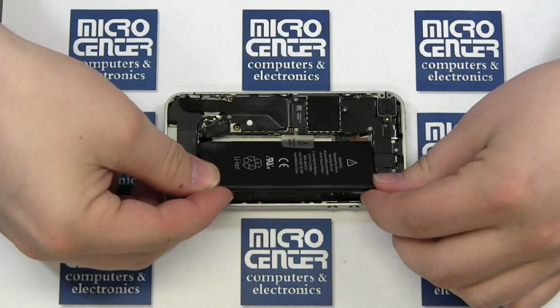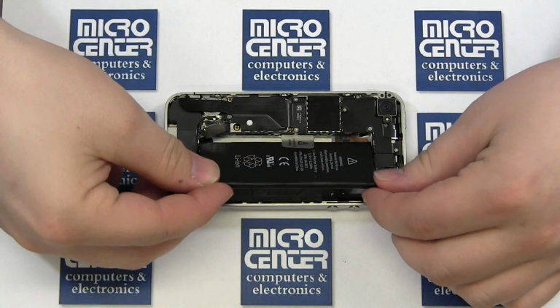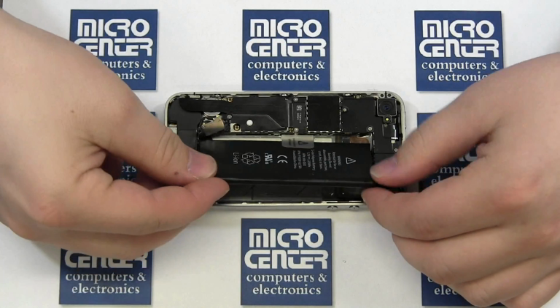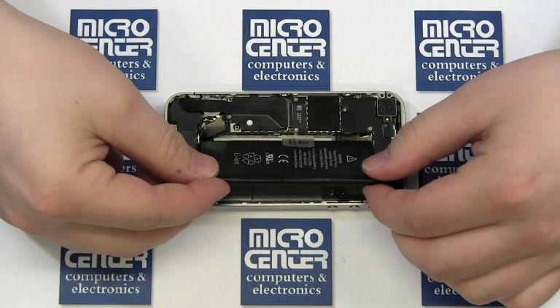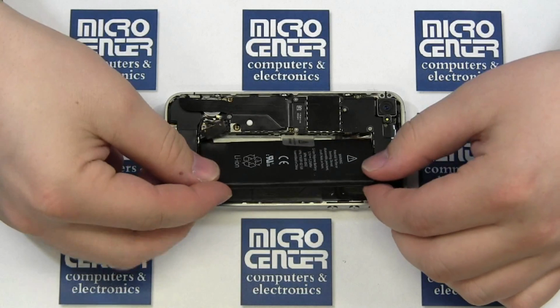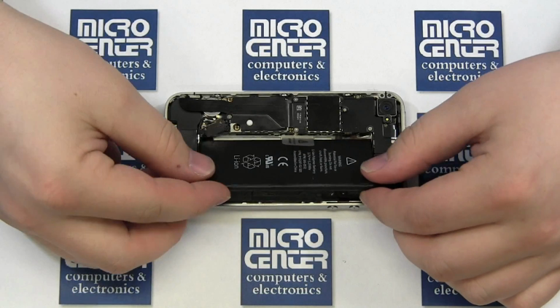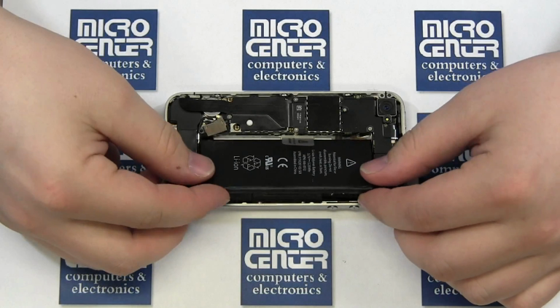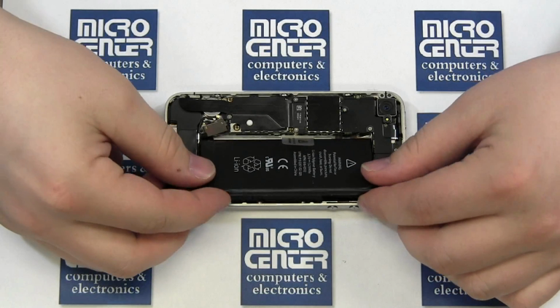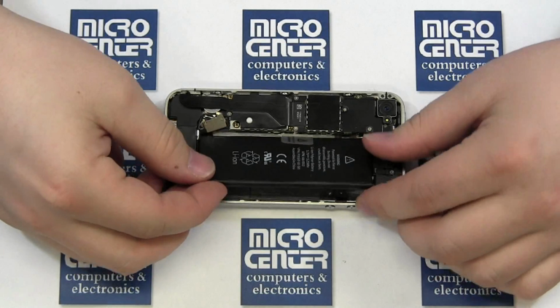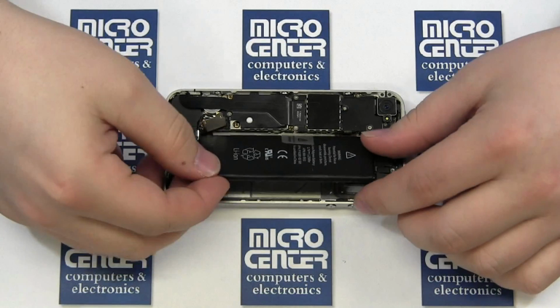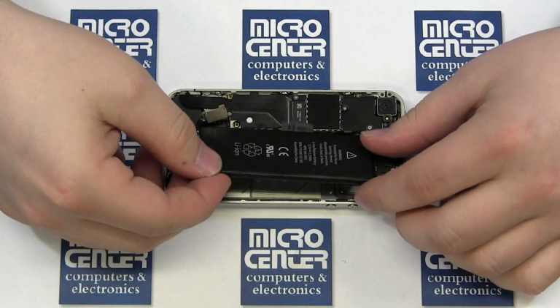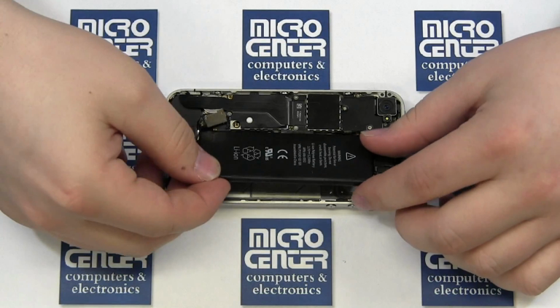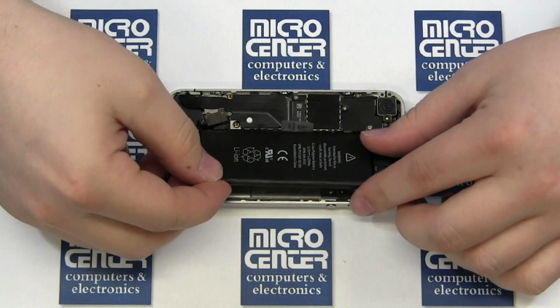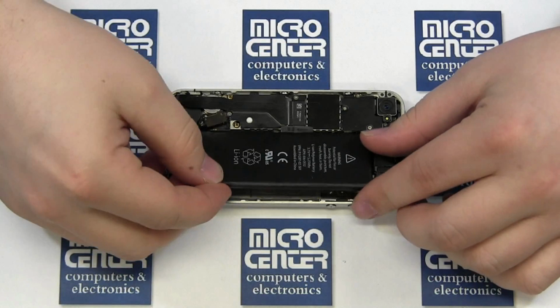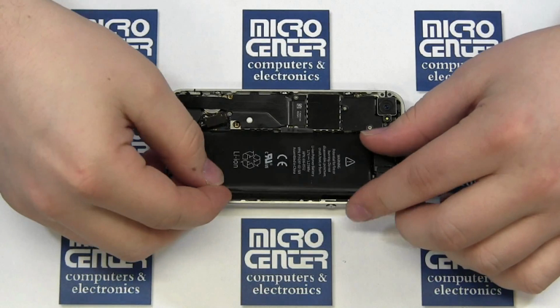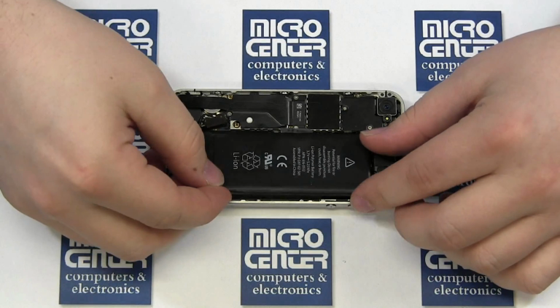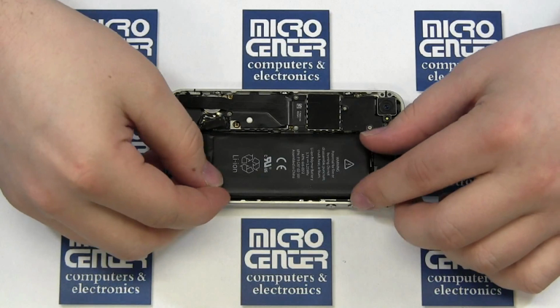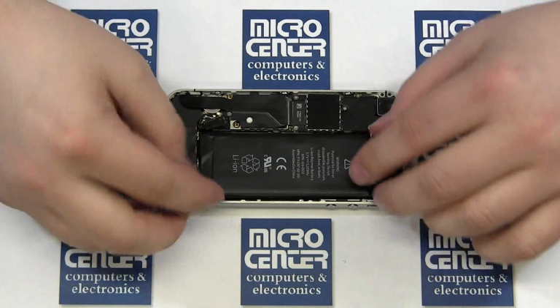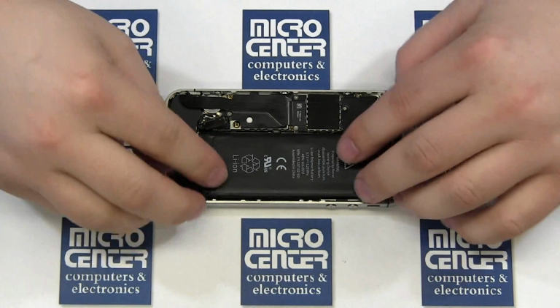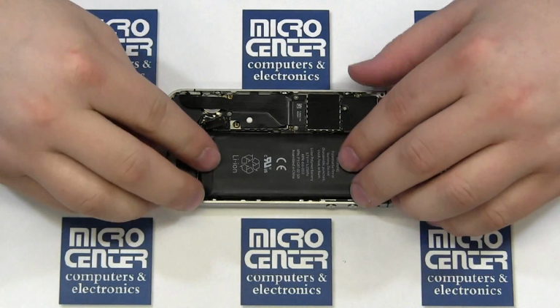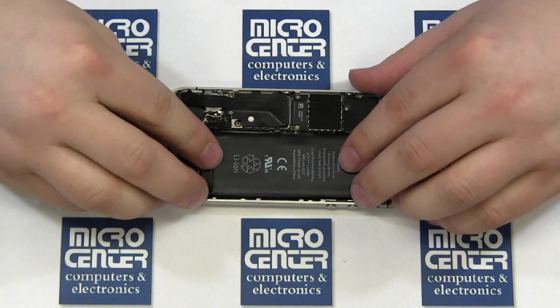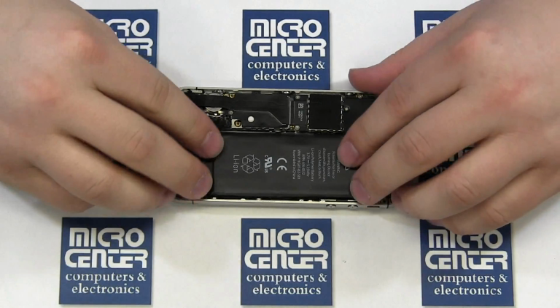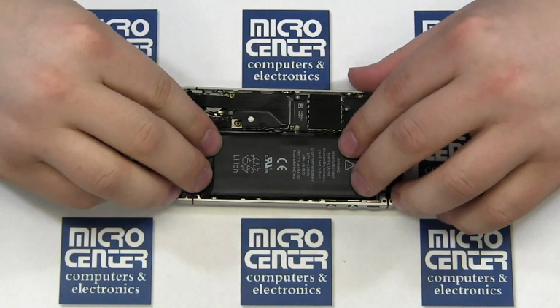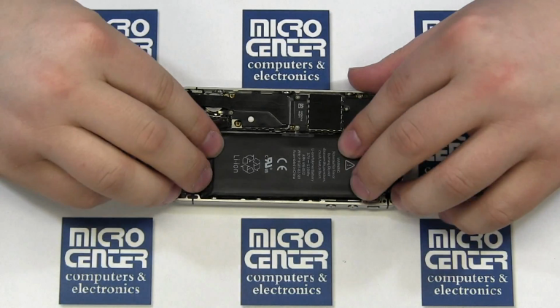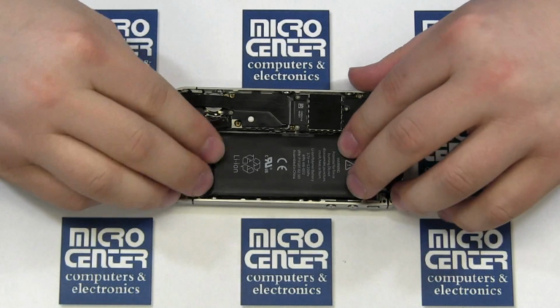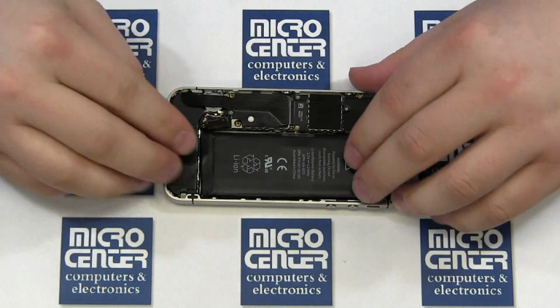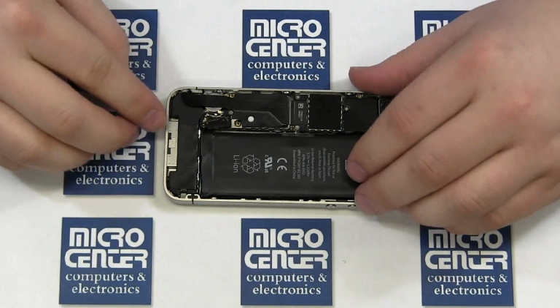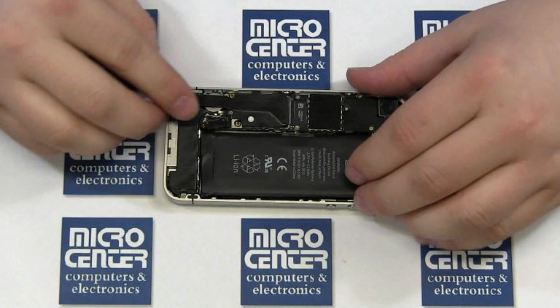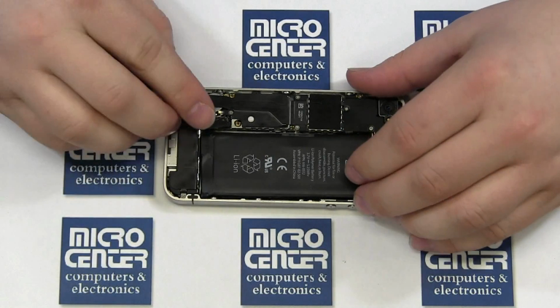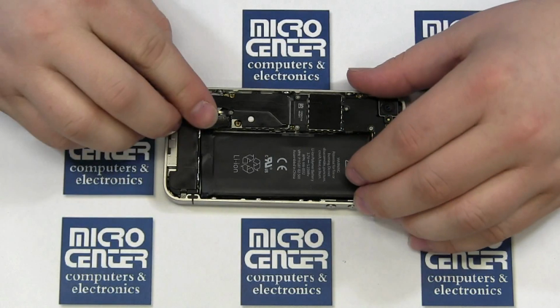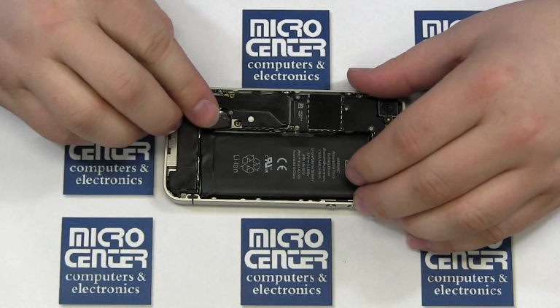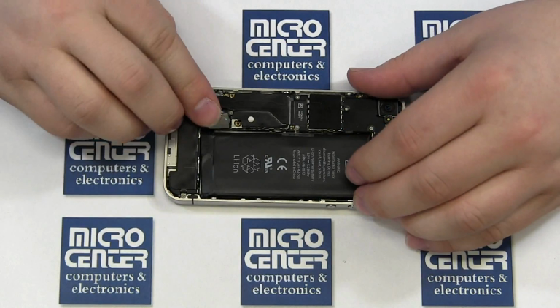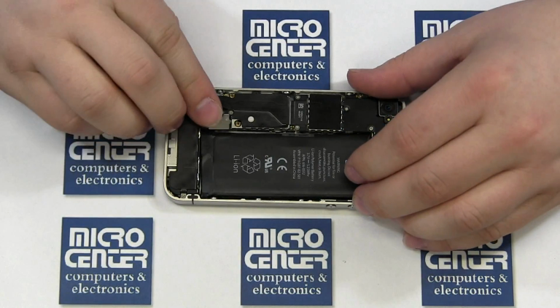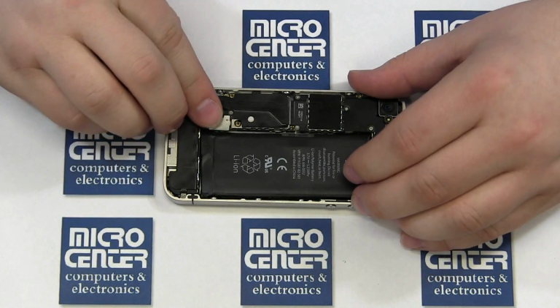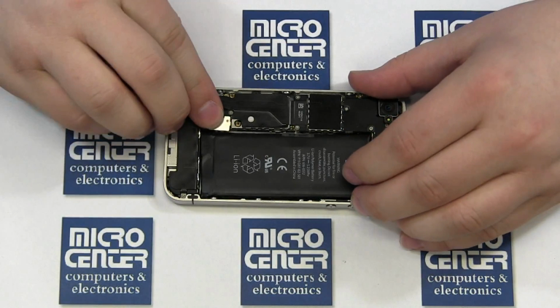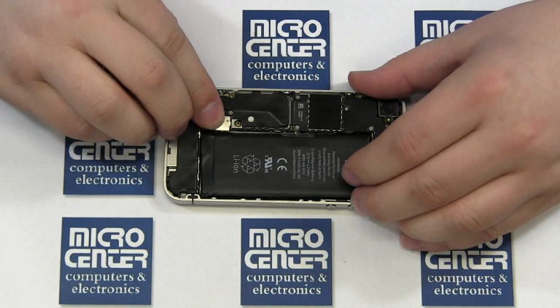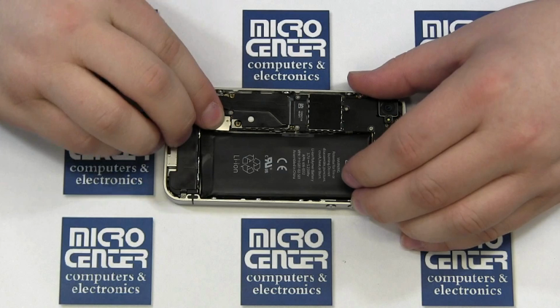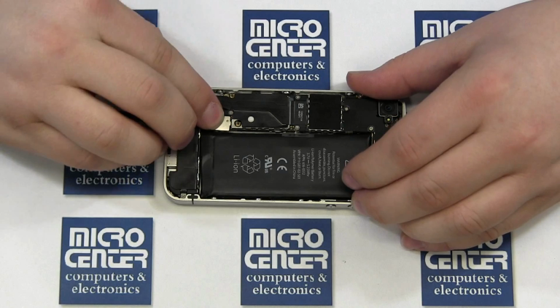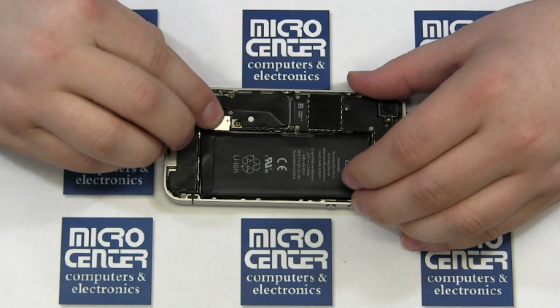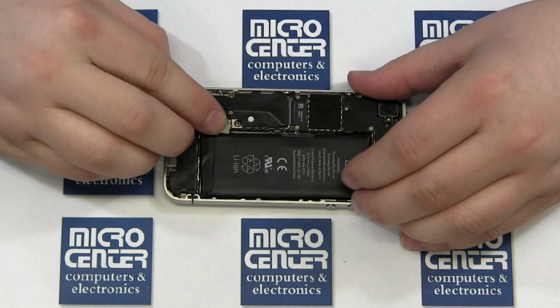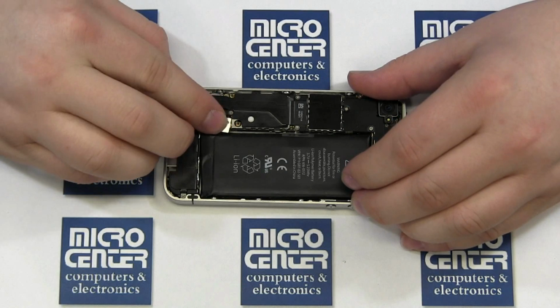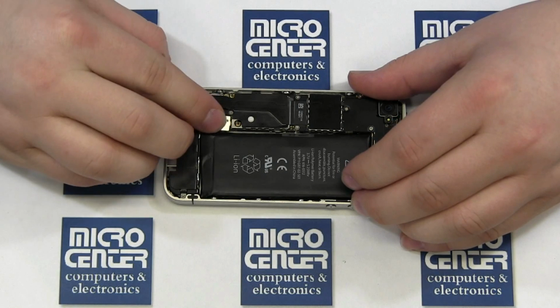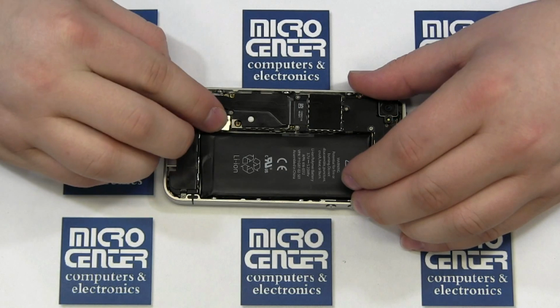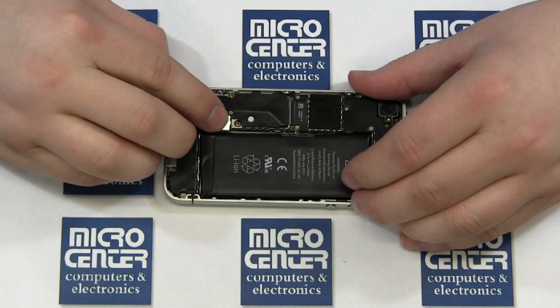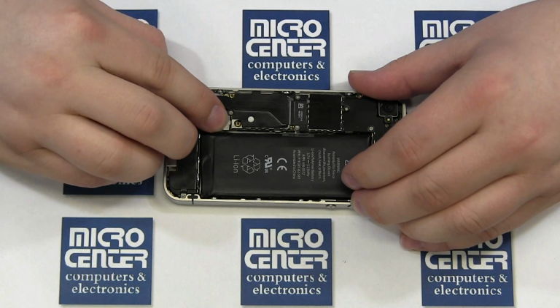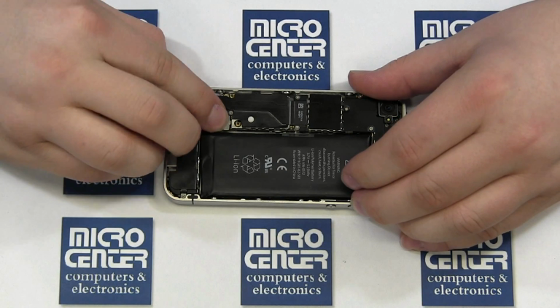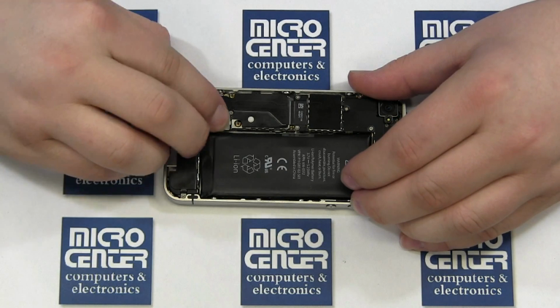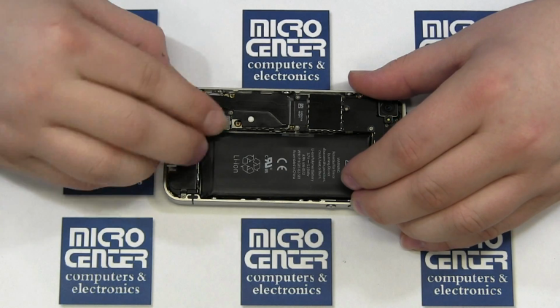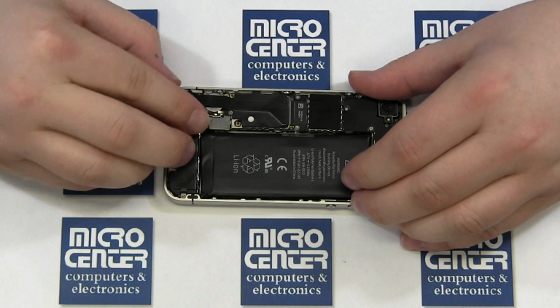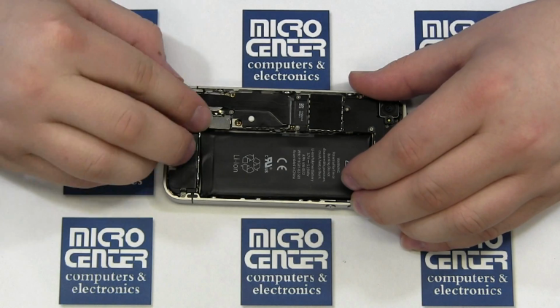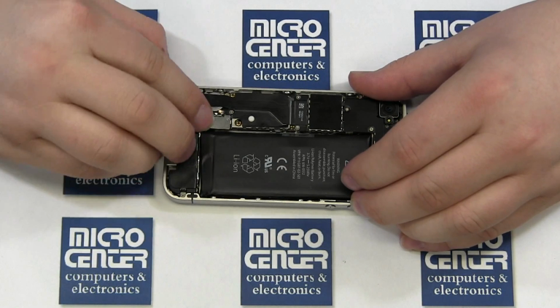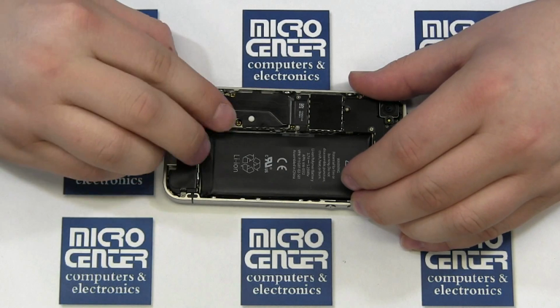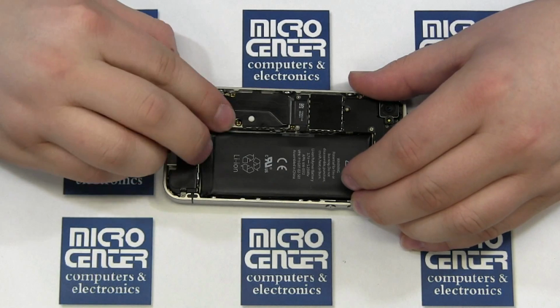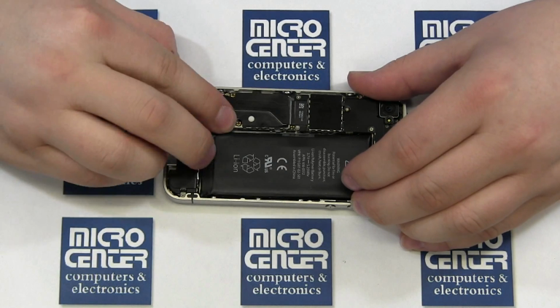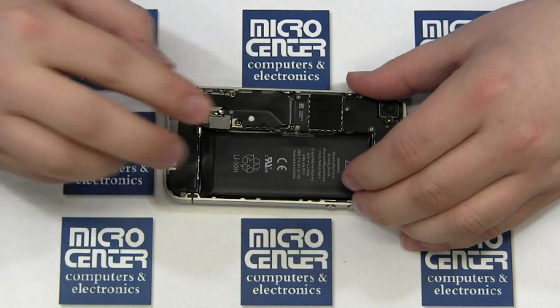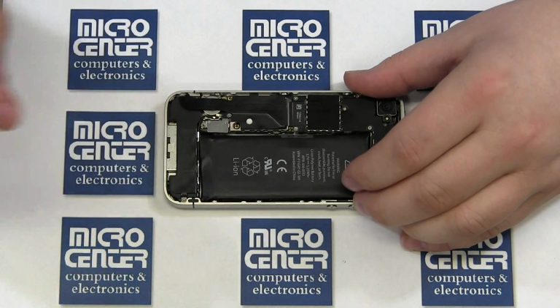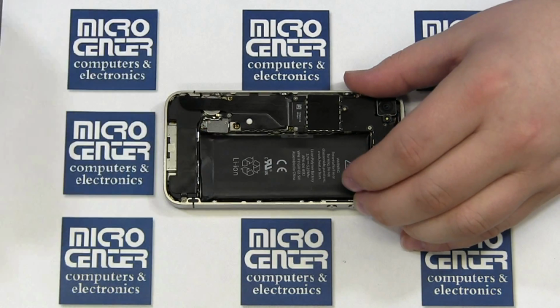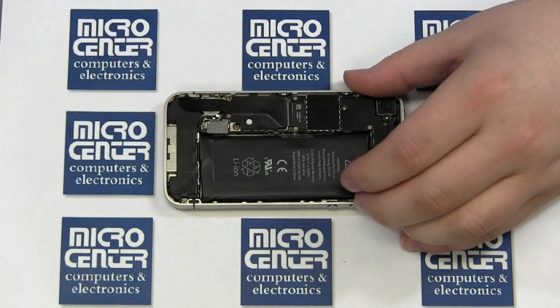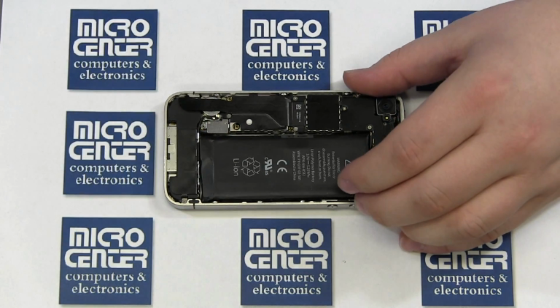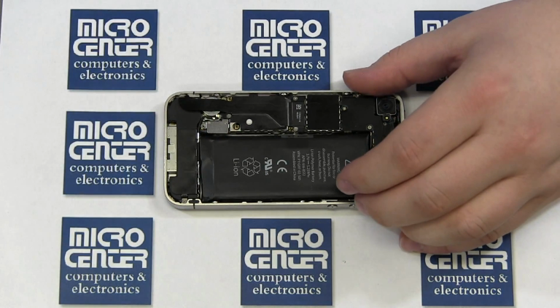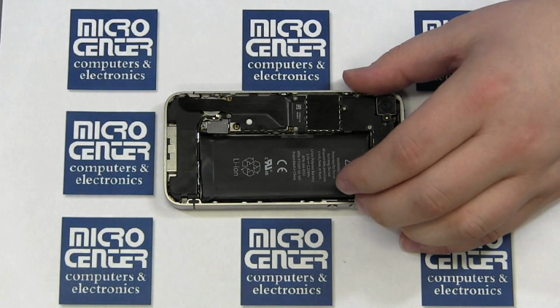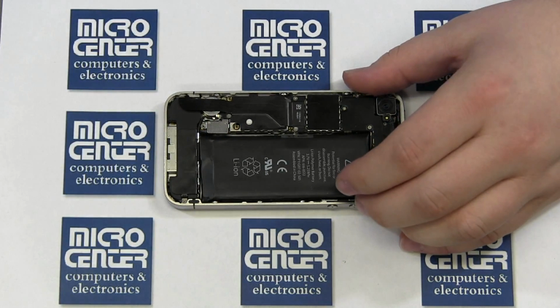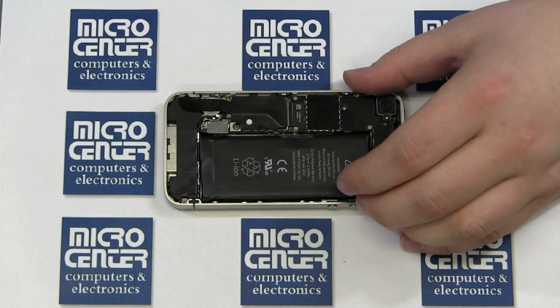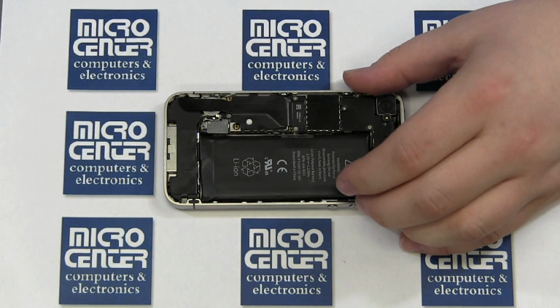Set the battery back in place, making sure the pull tab is free. Reconnect the connector and tighten down the Phillips screw.